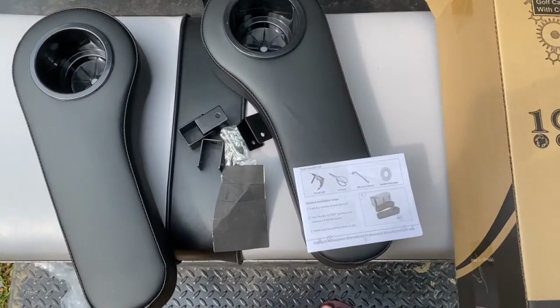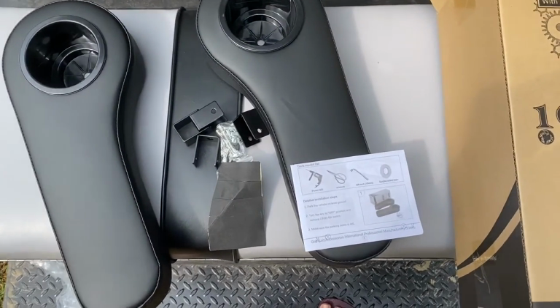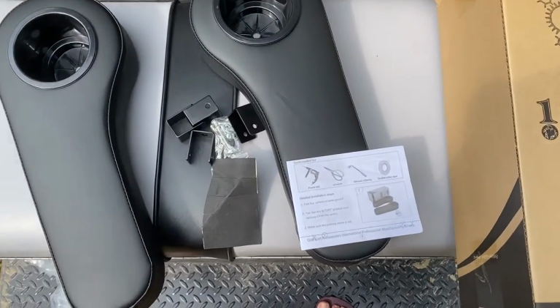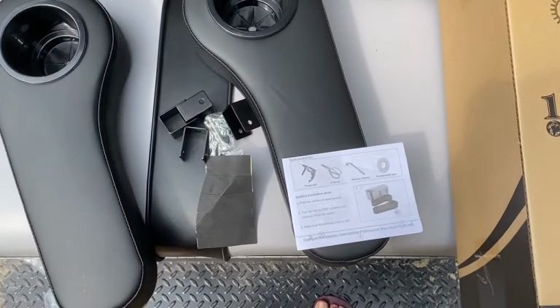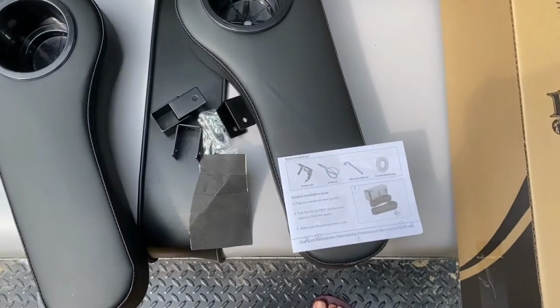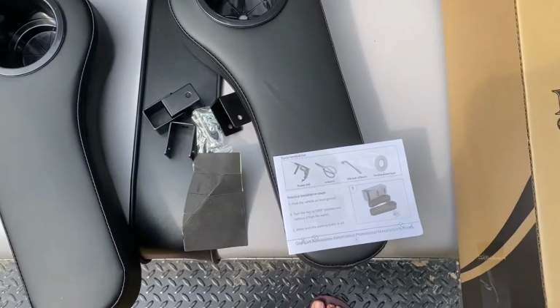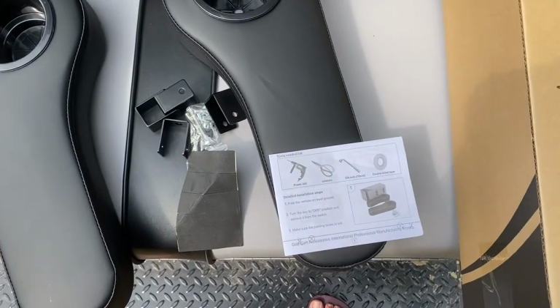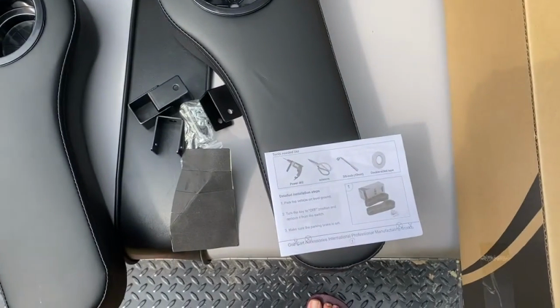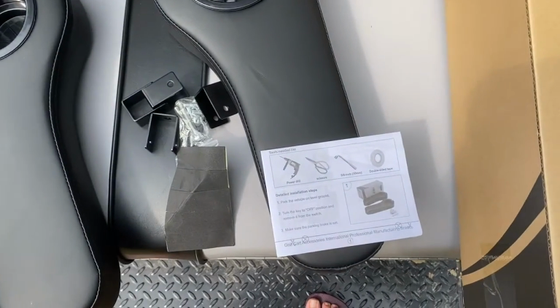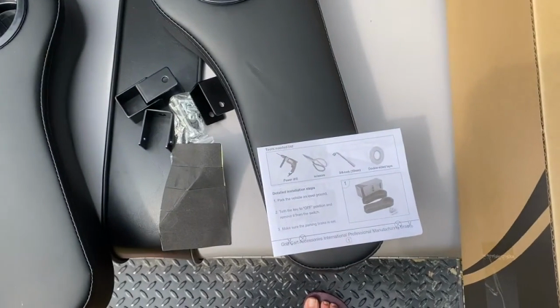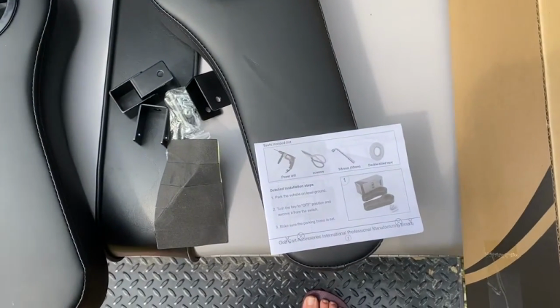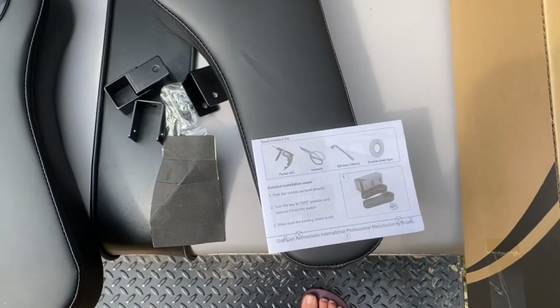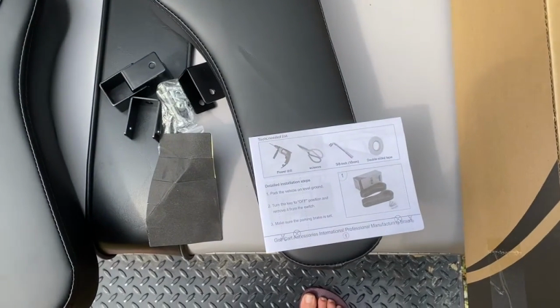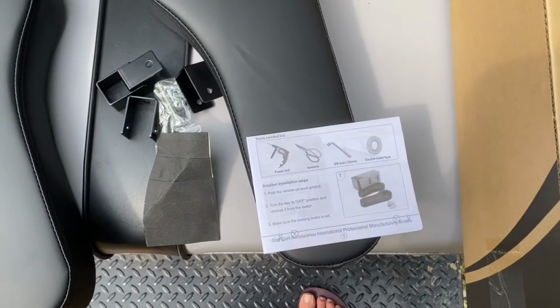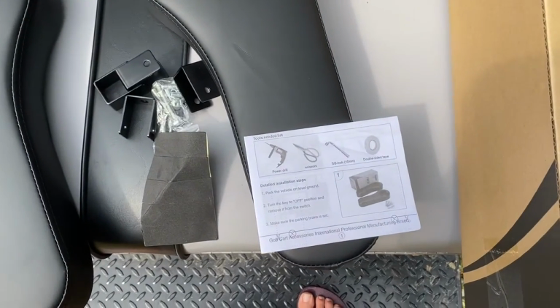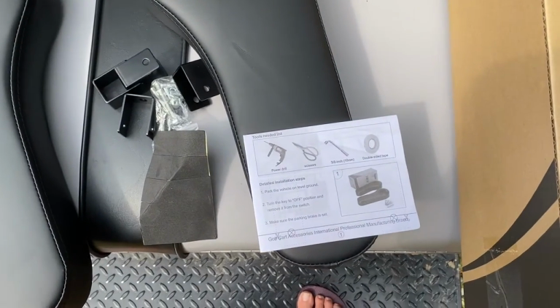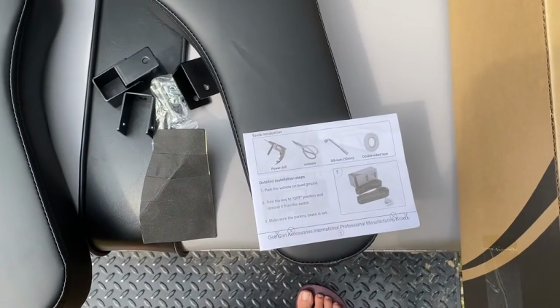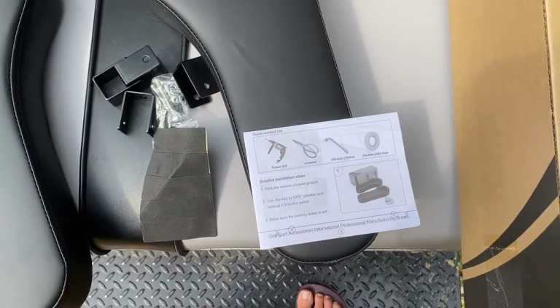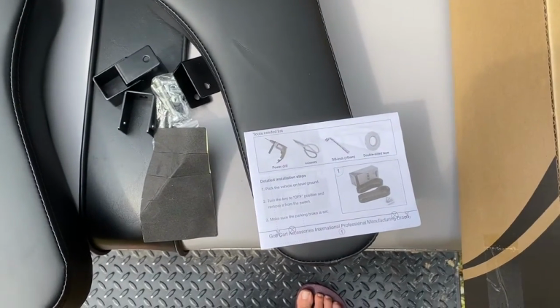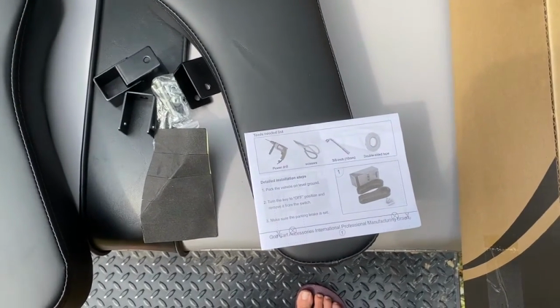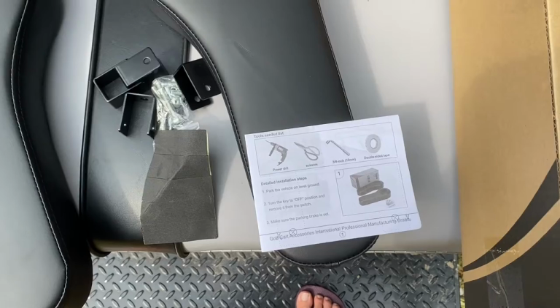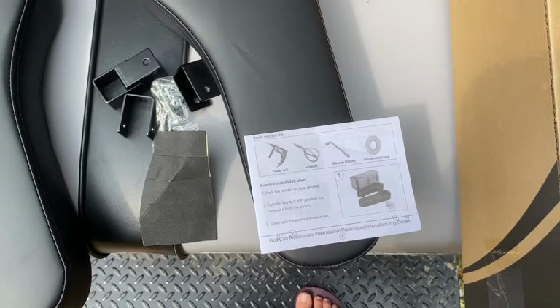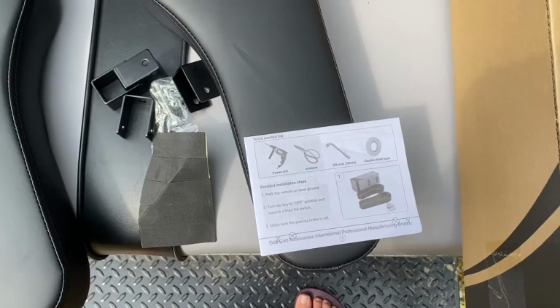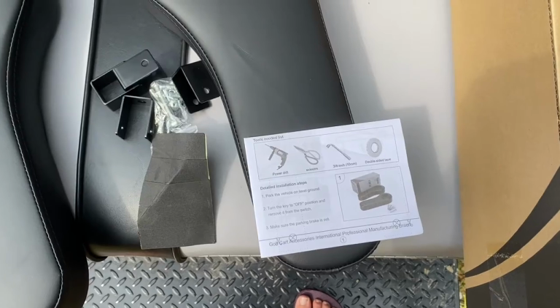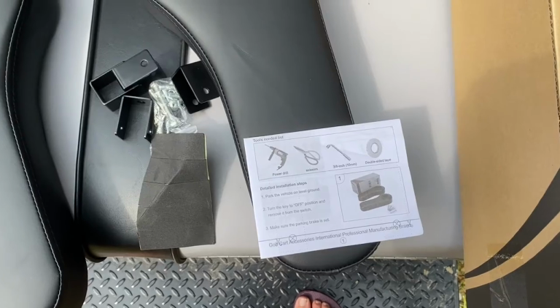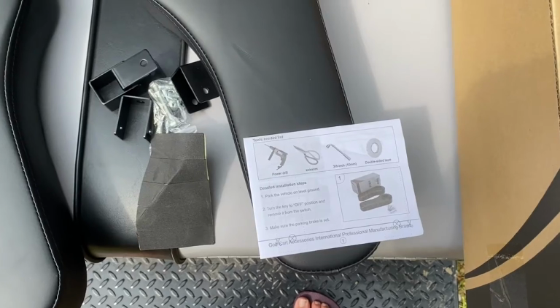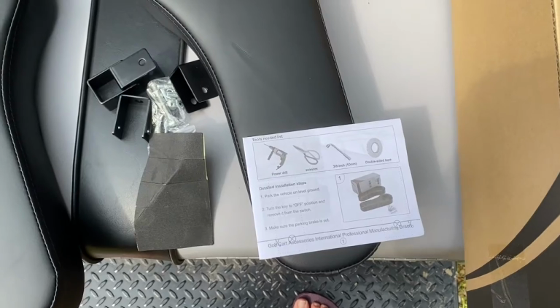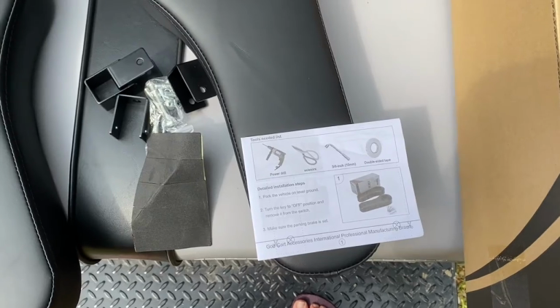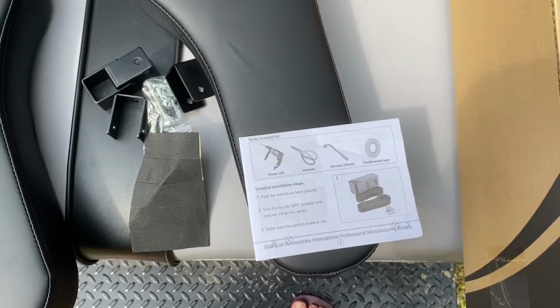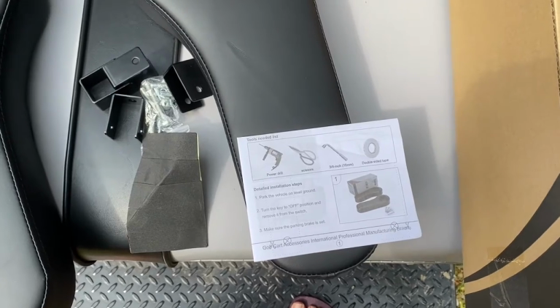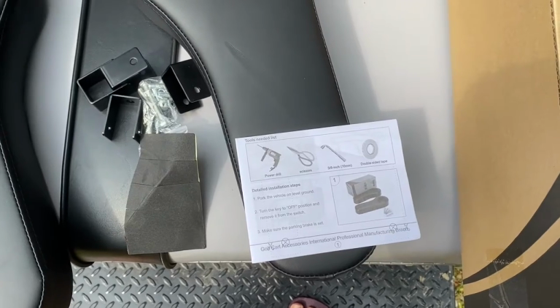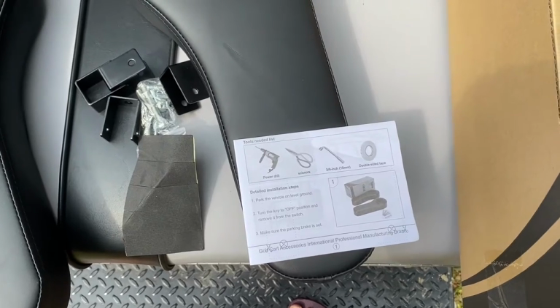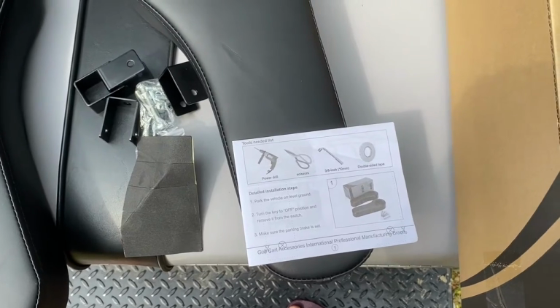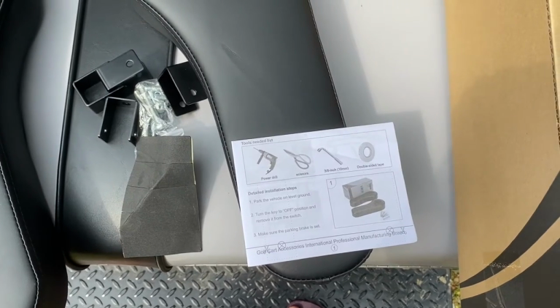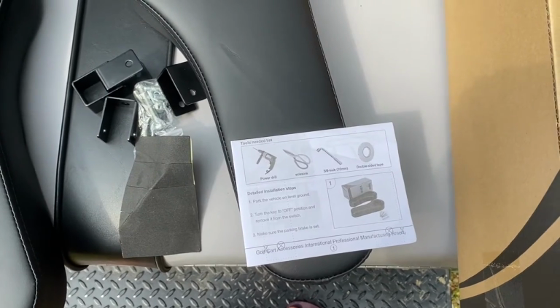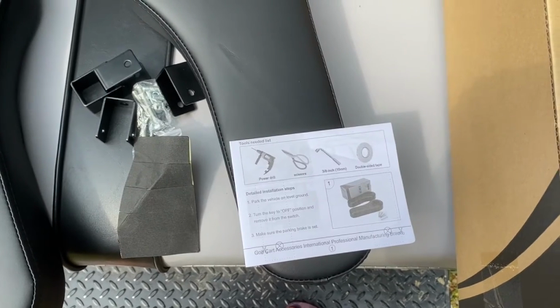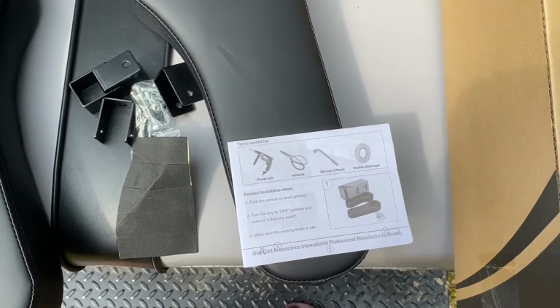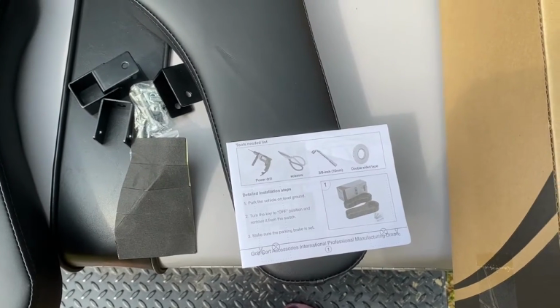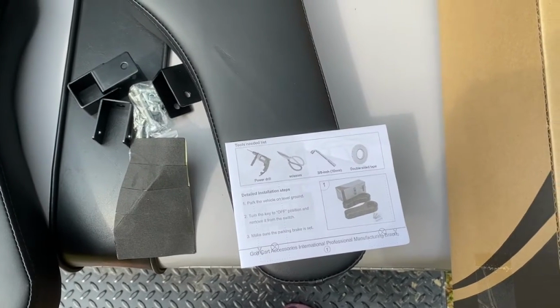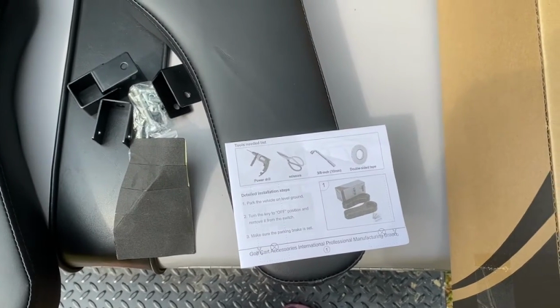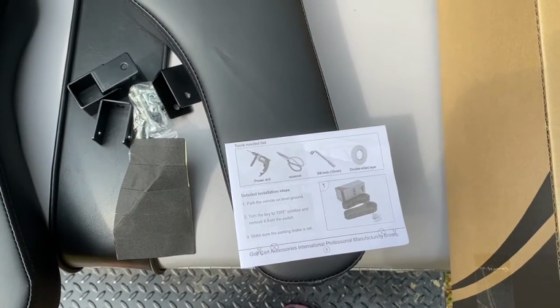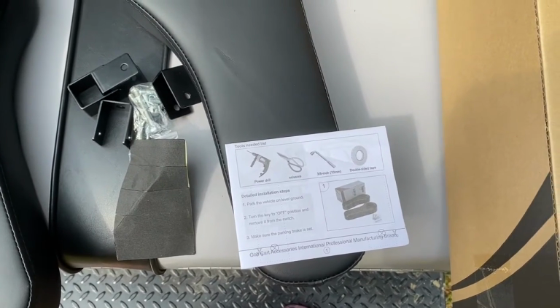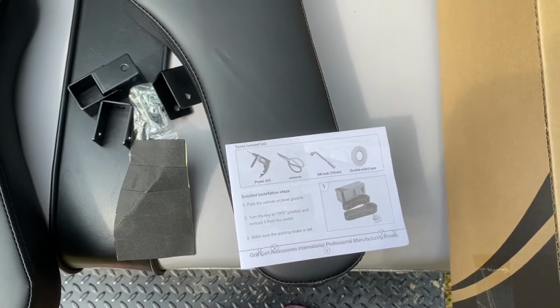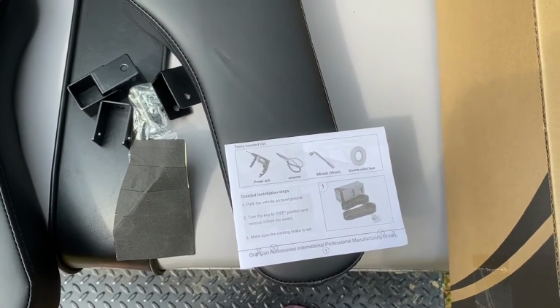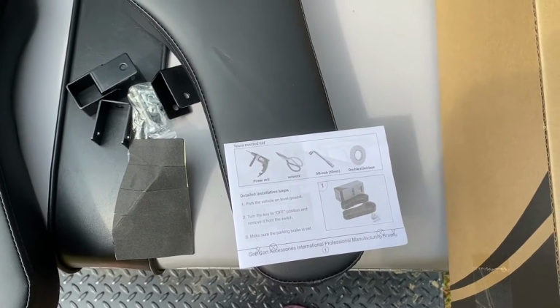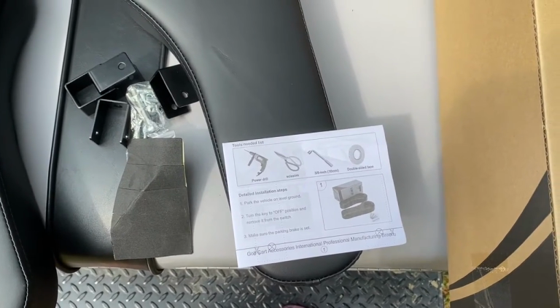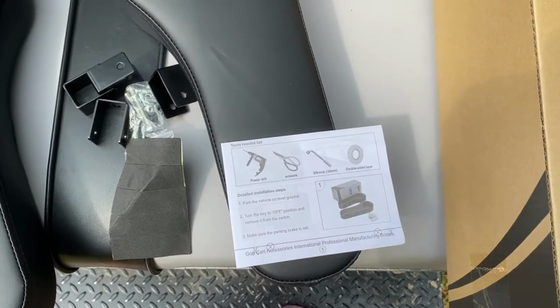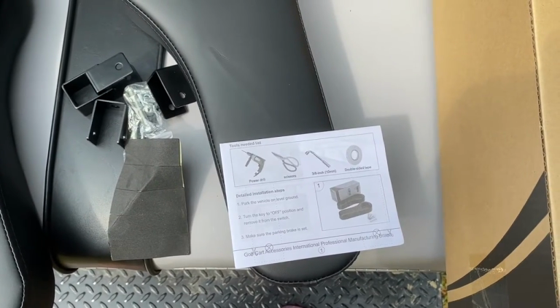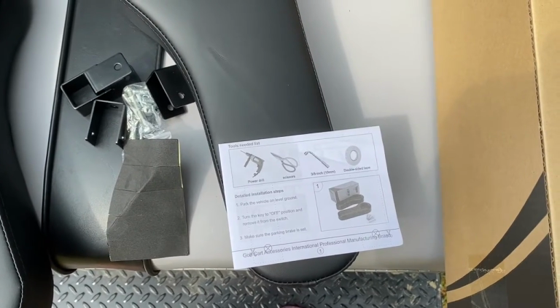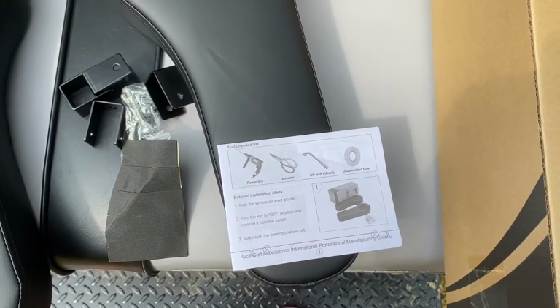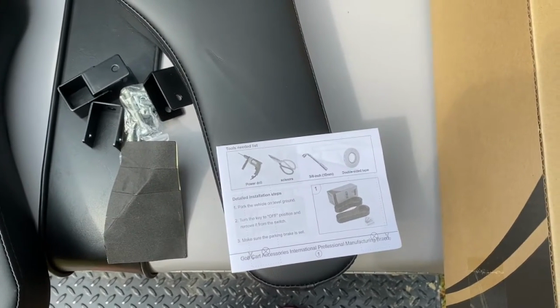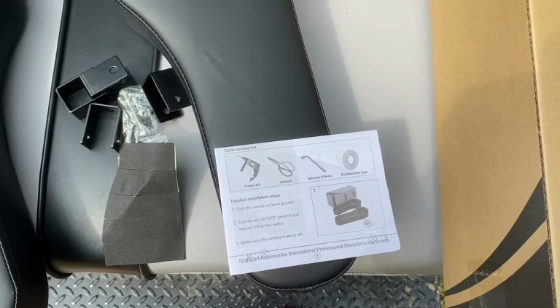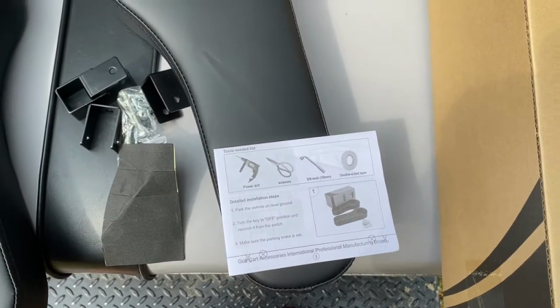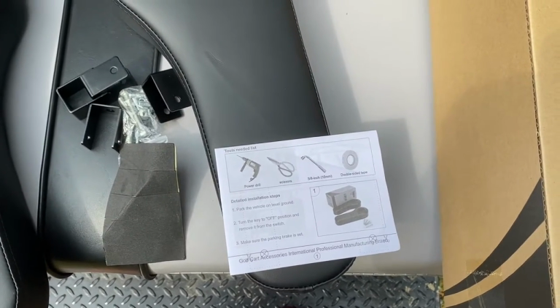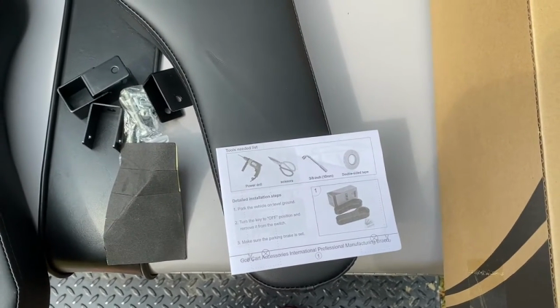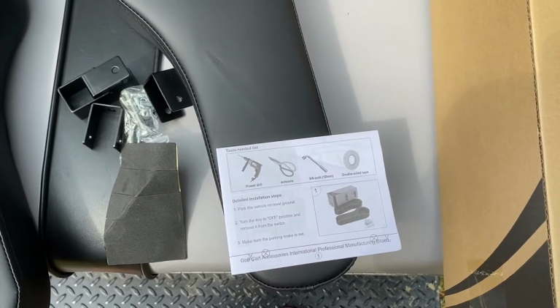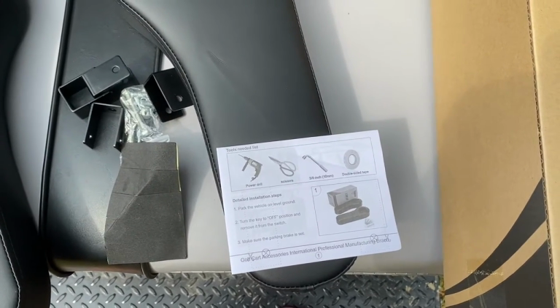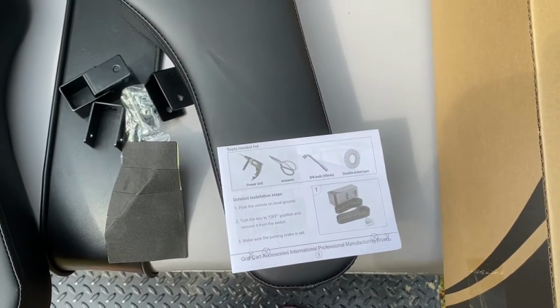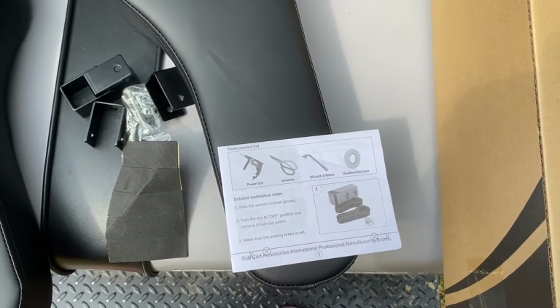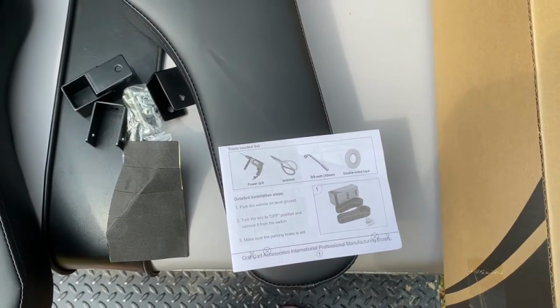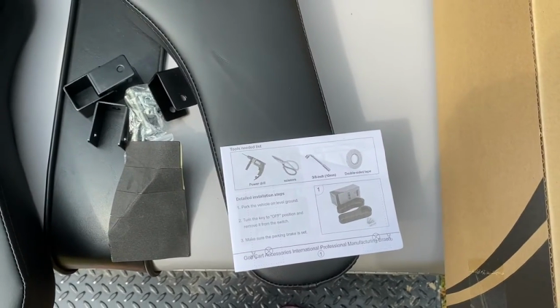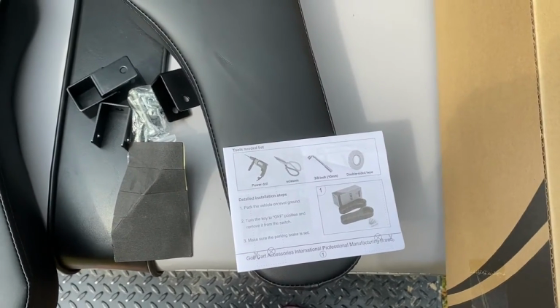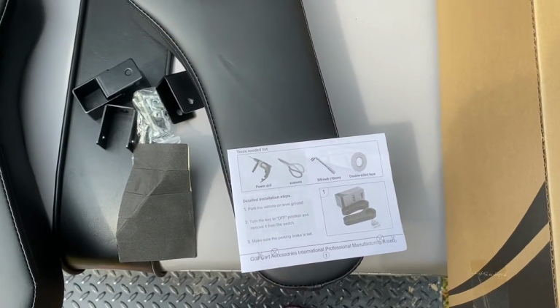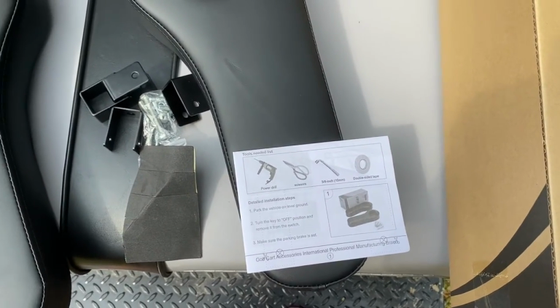You're going to need a drill, scissors, a wrench, and double-sided tape.